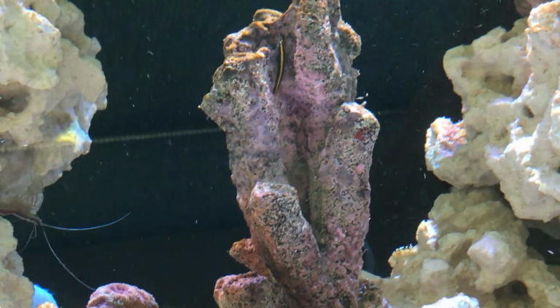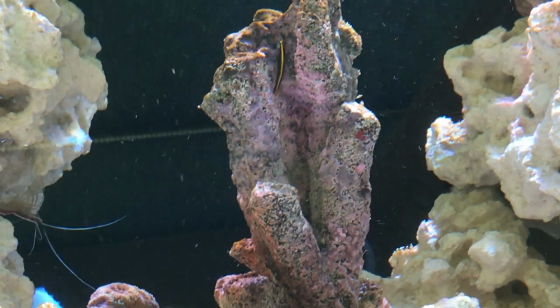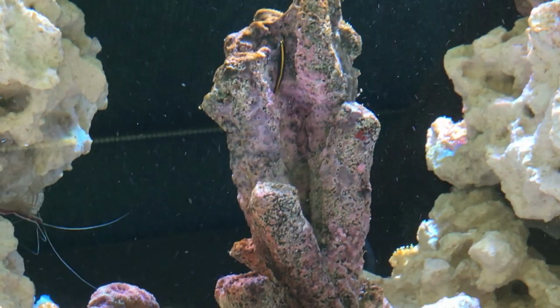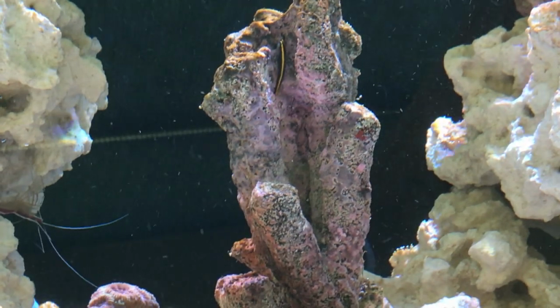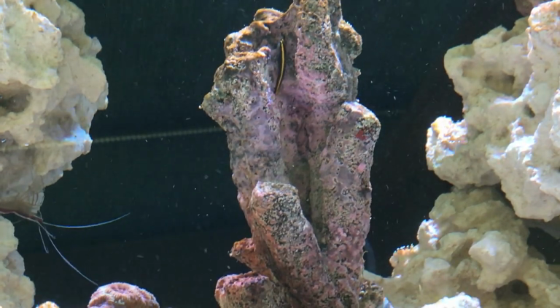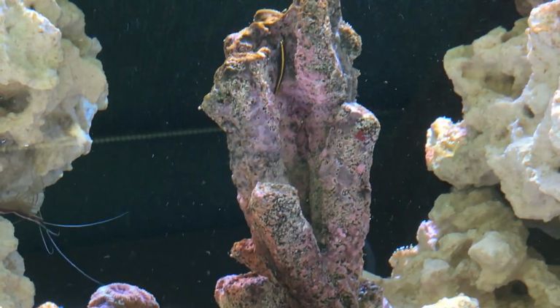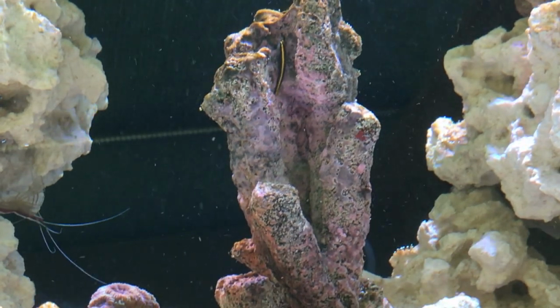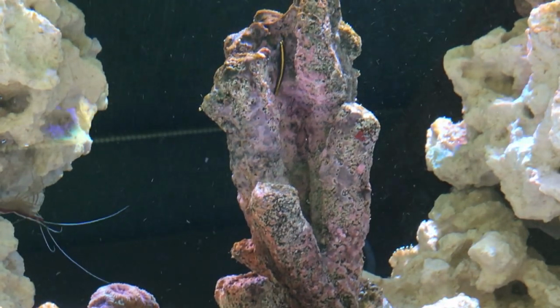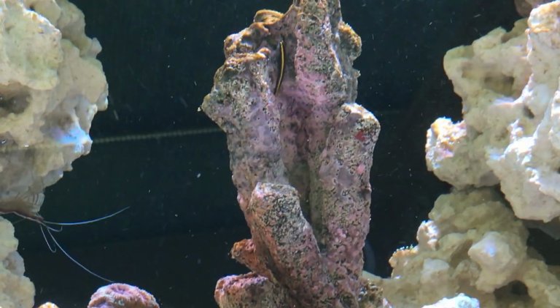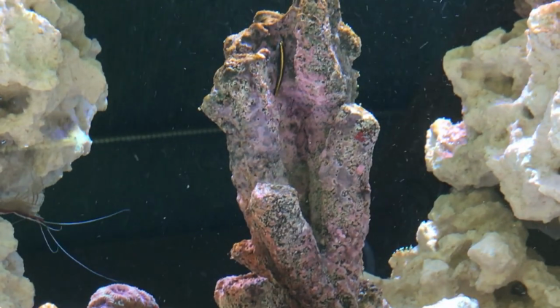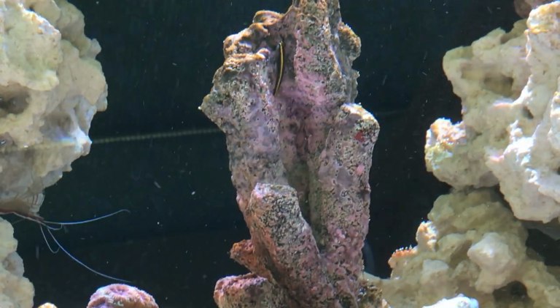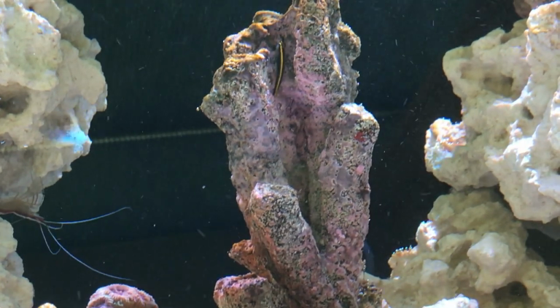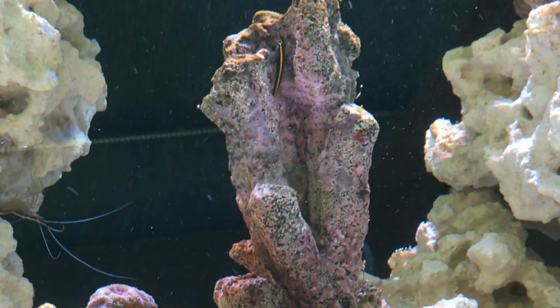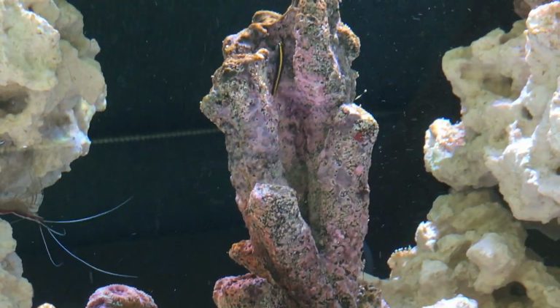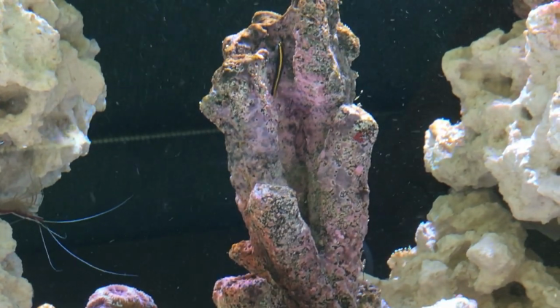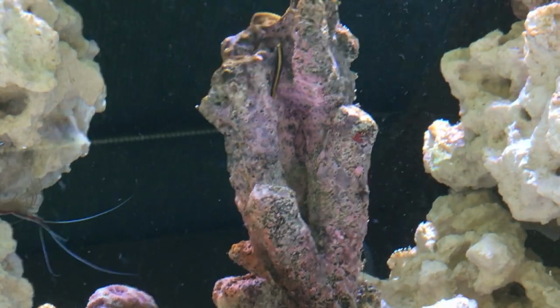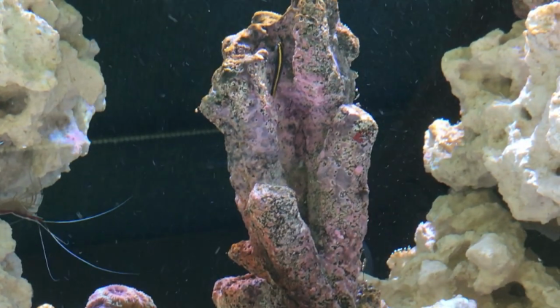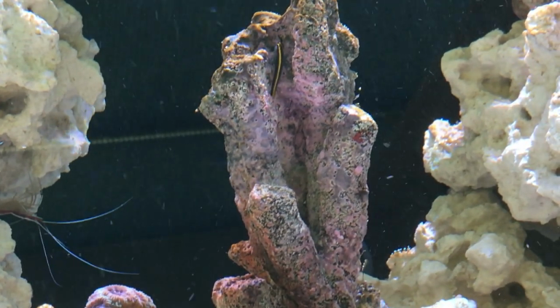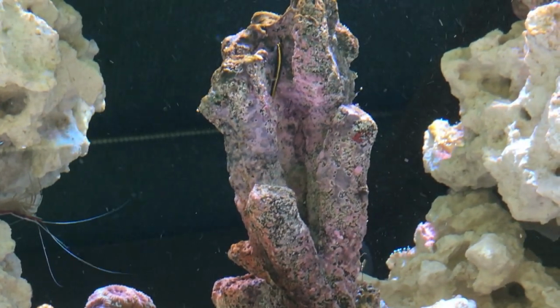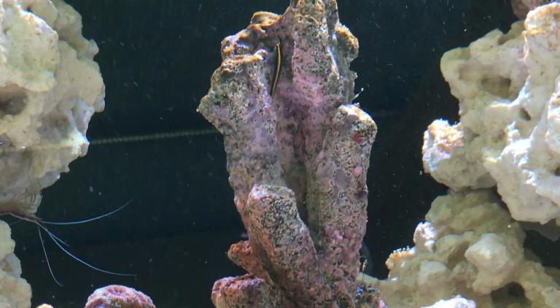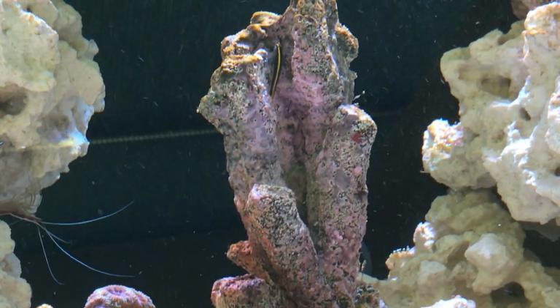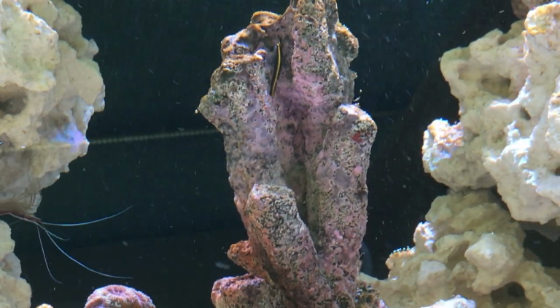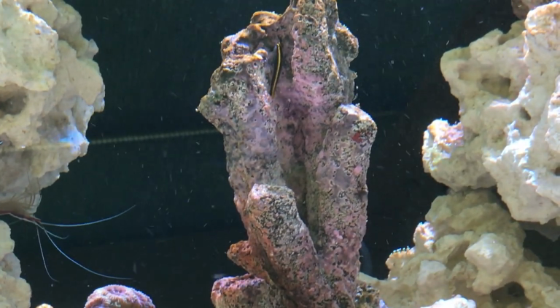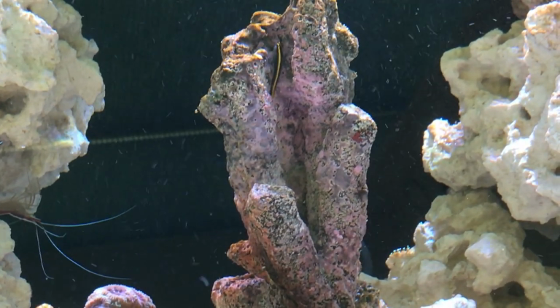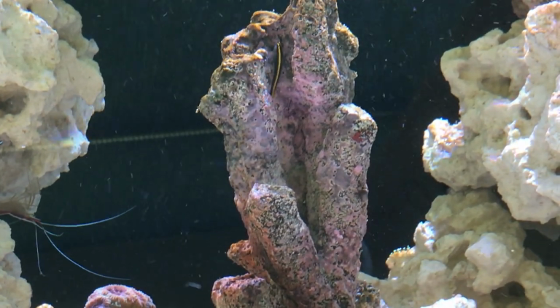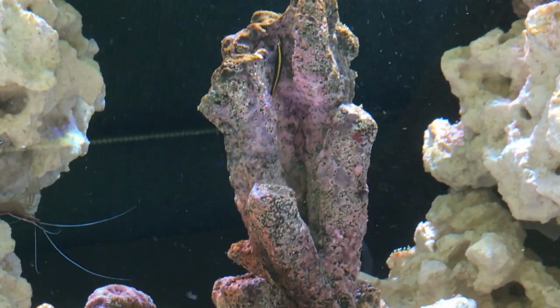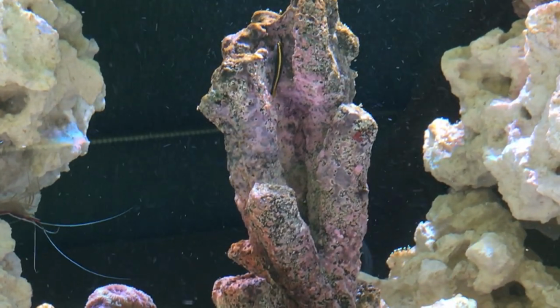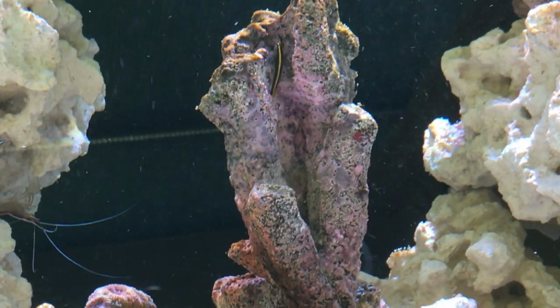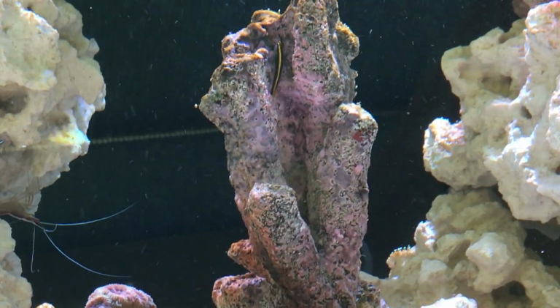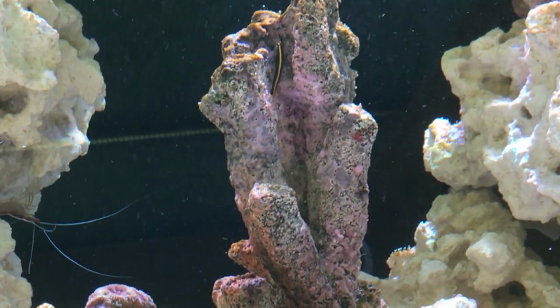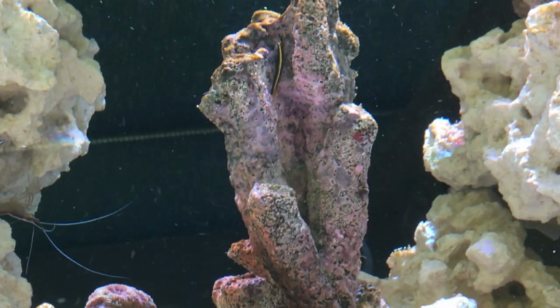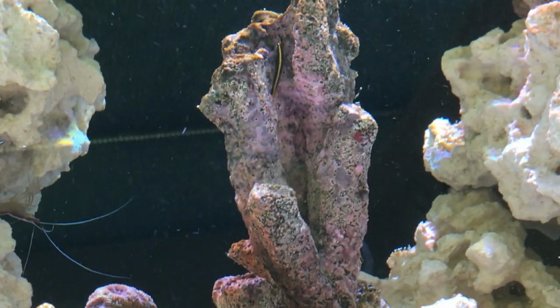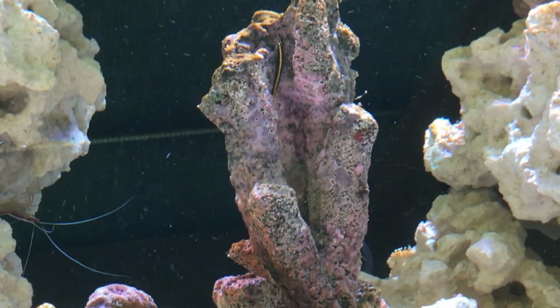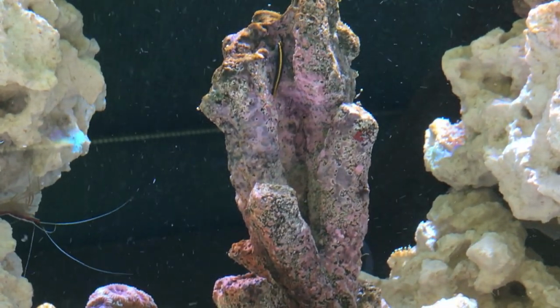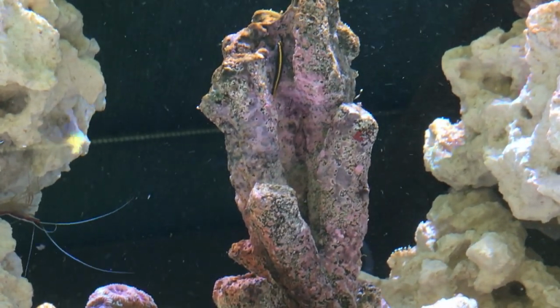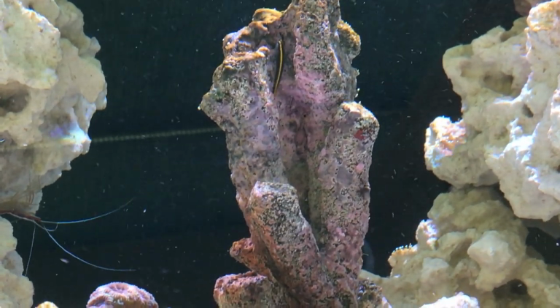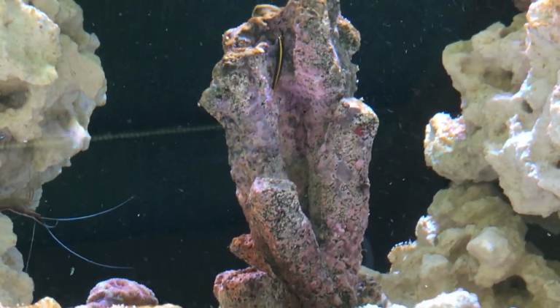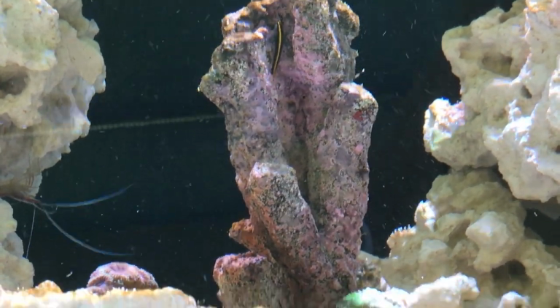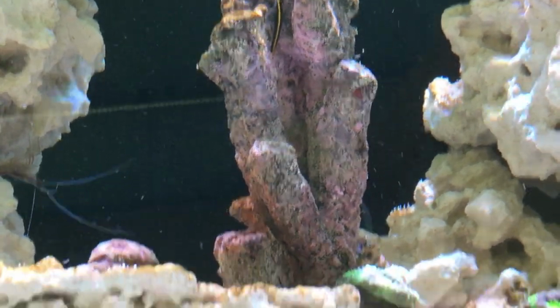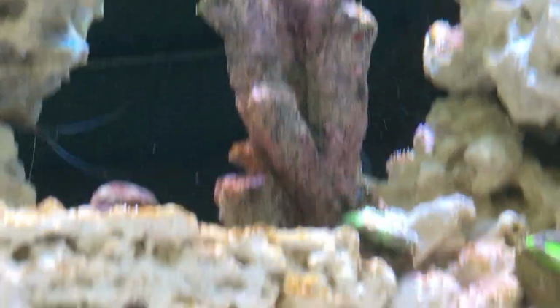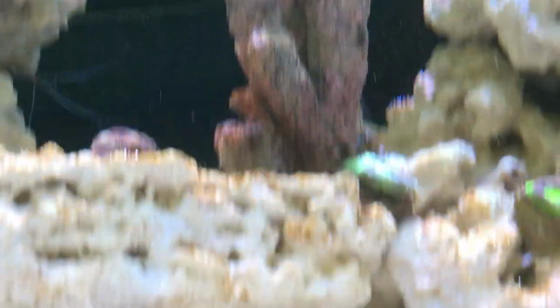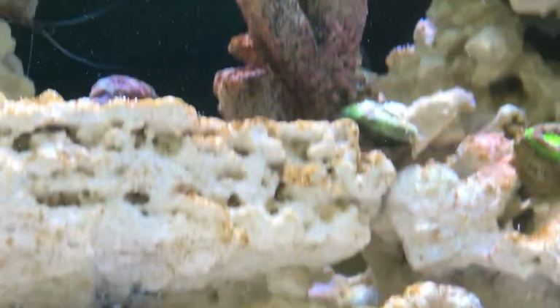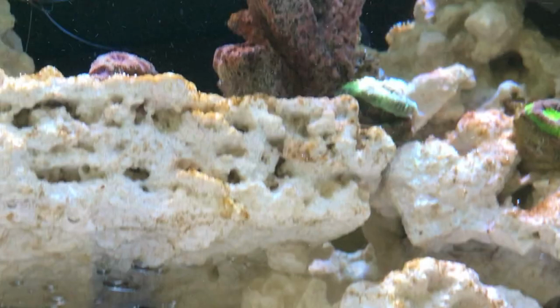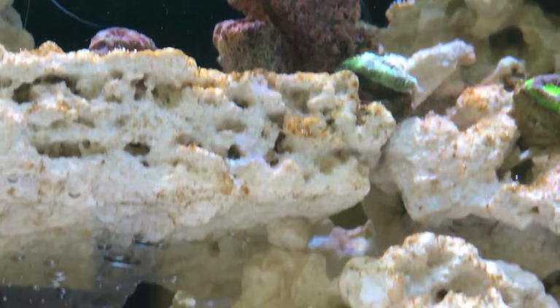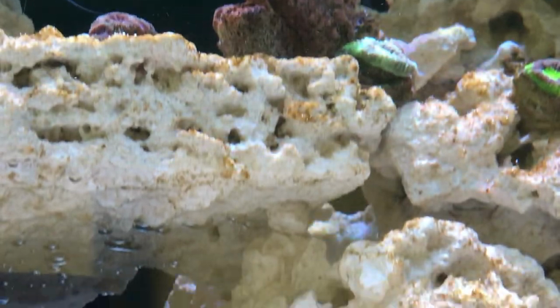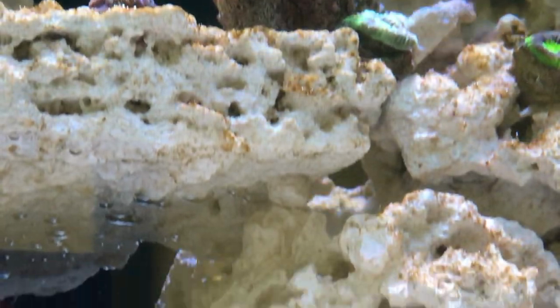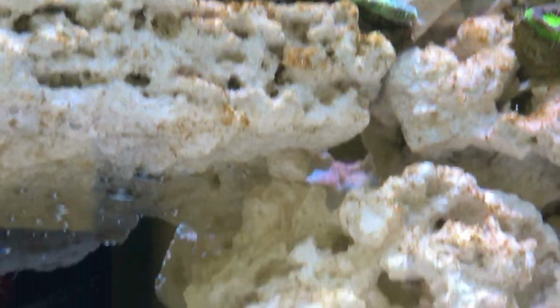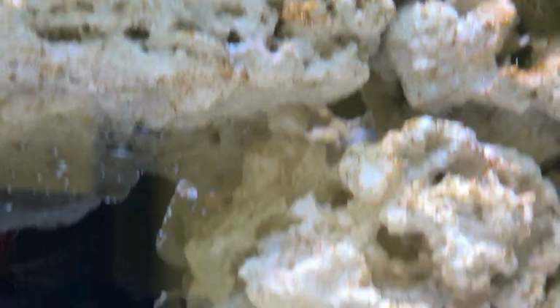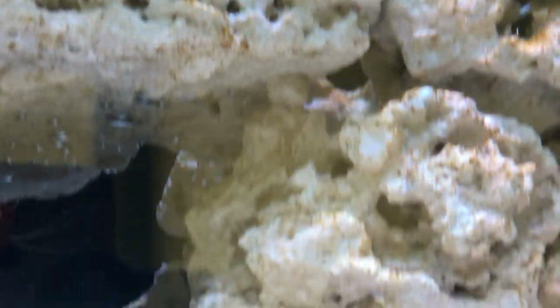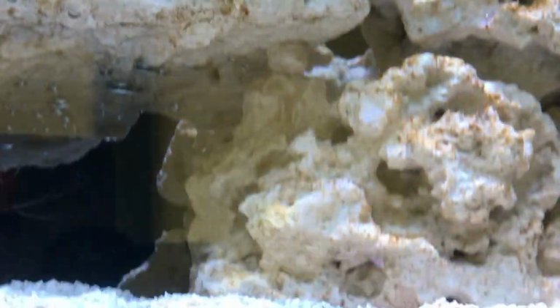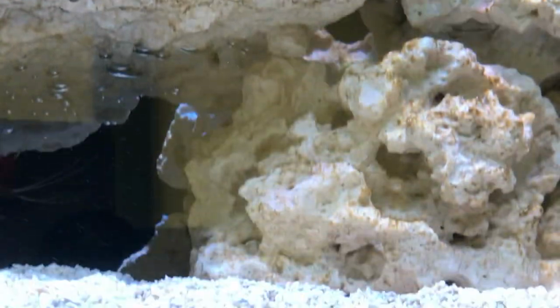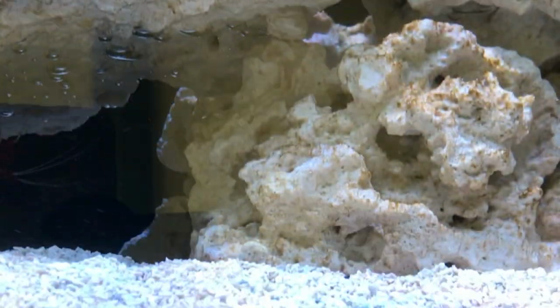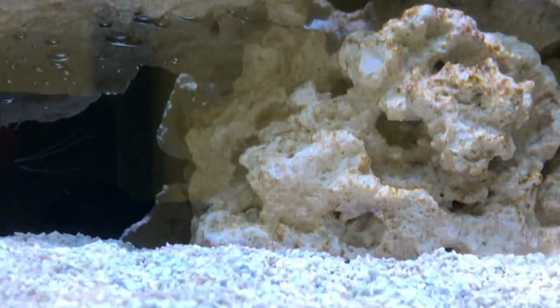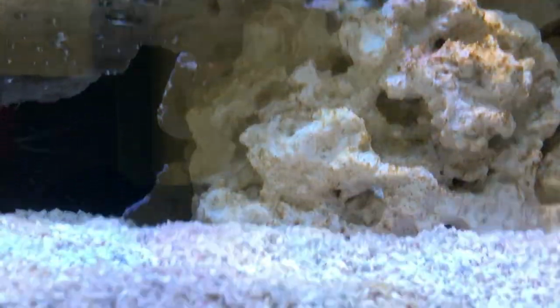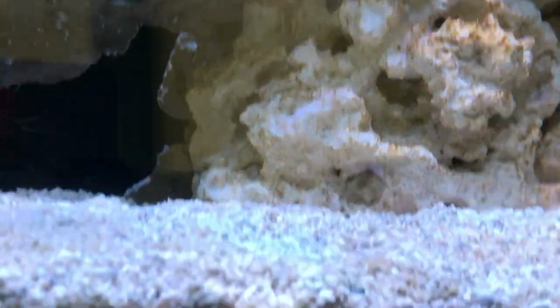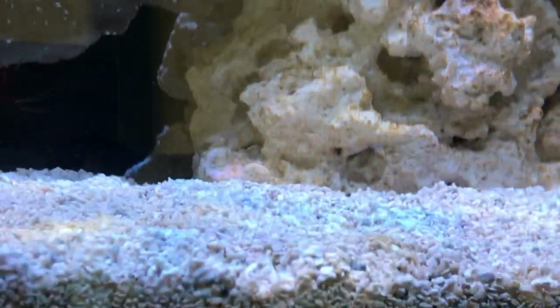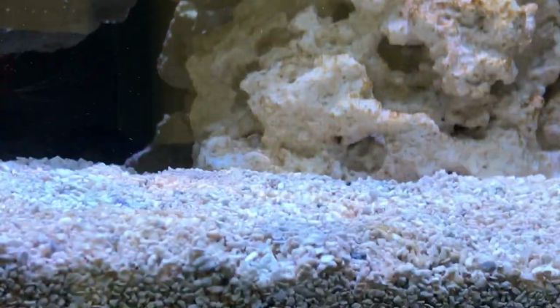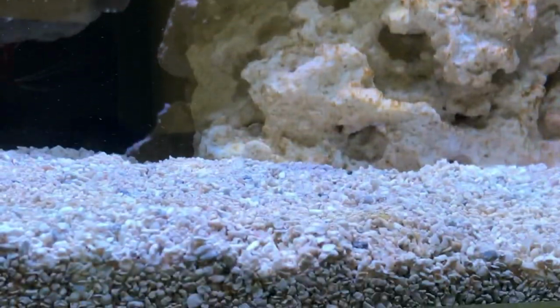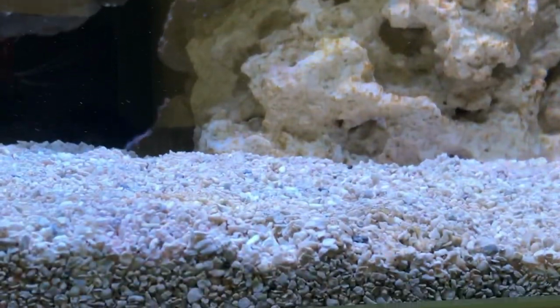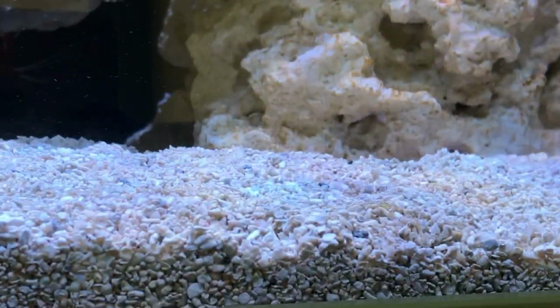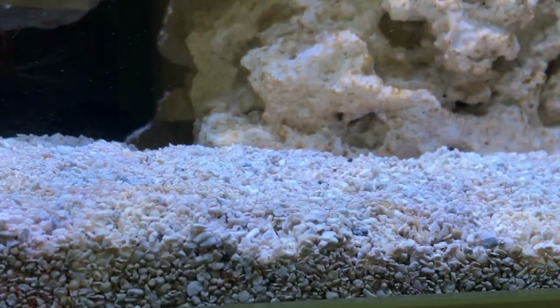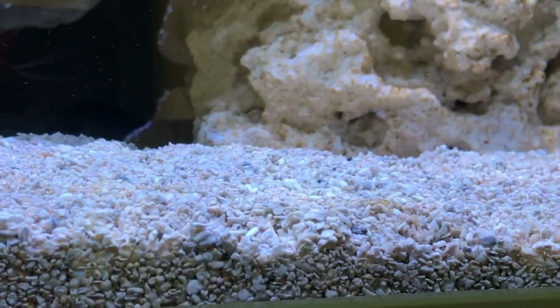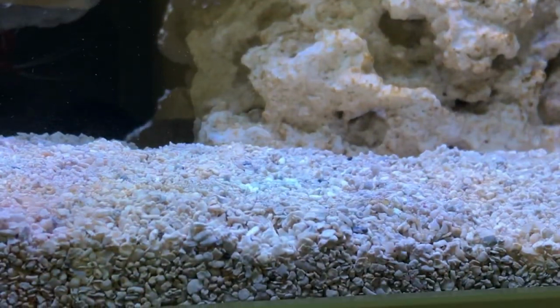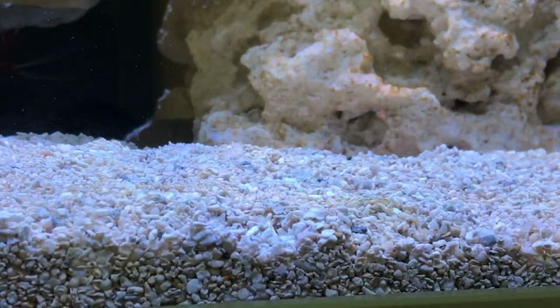Still no sign of the orange head wrasse. Time will tell.